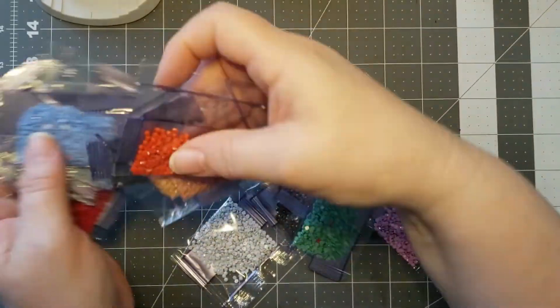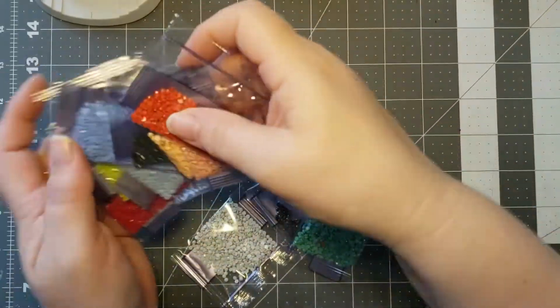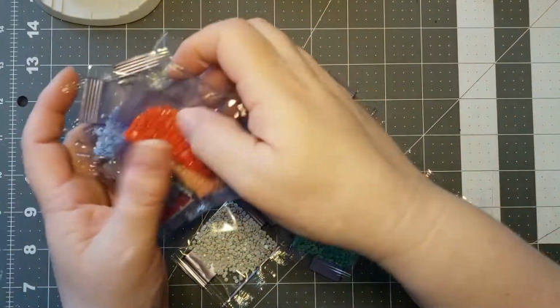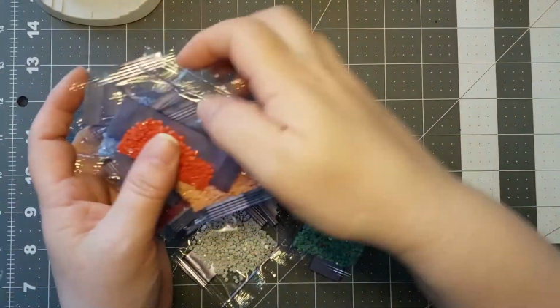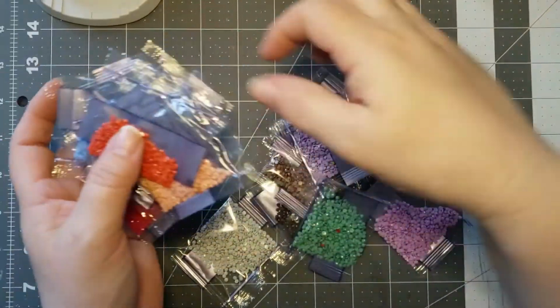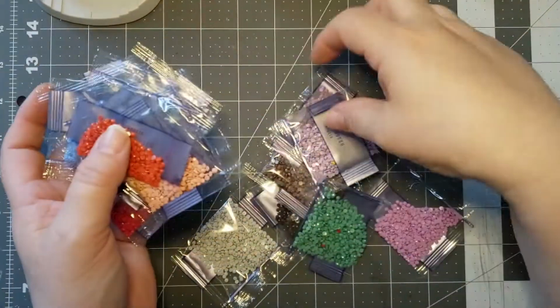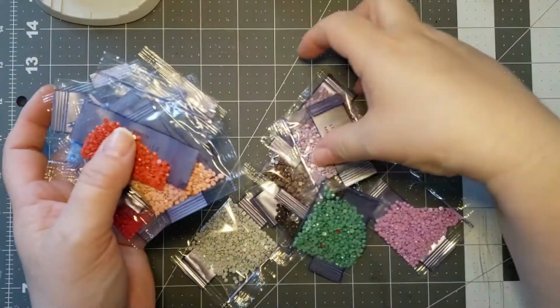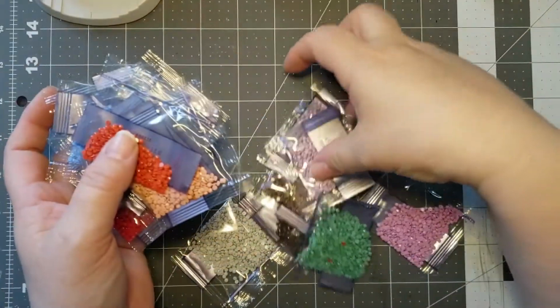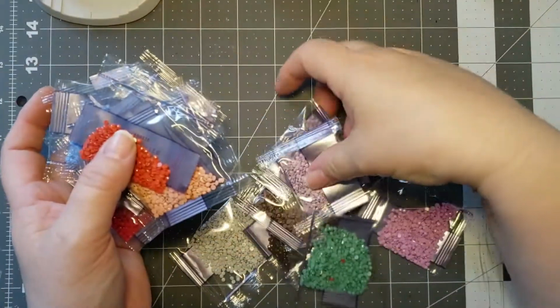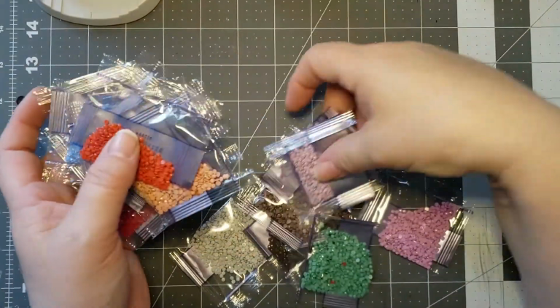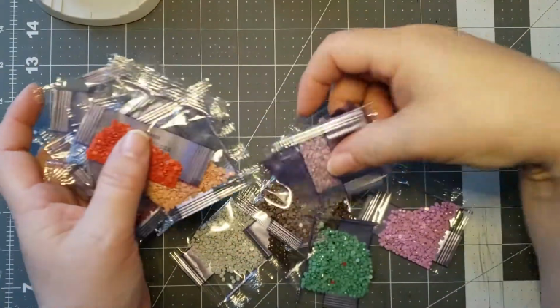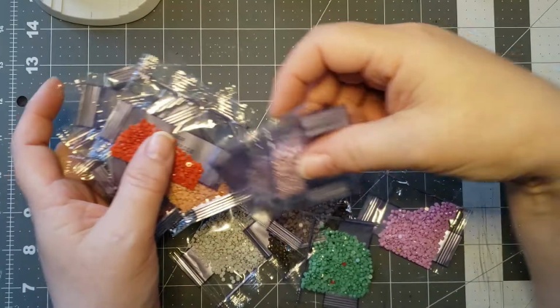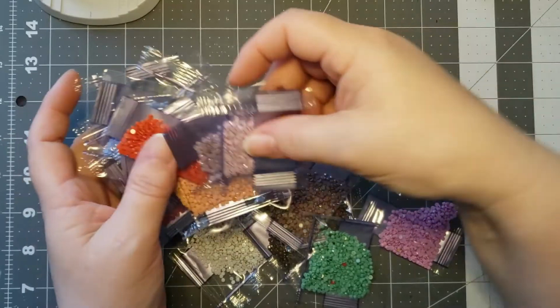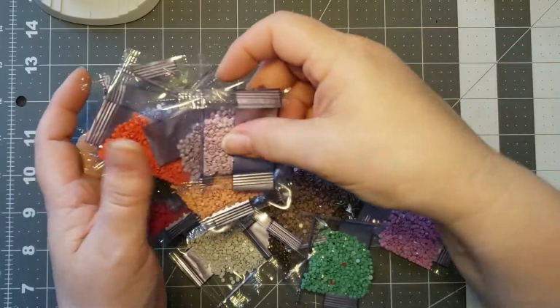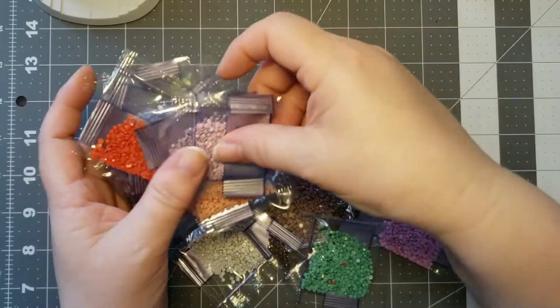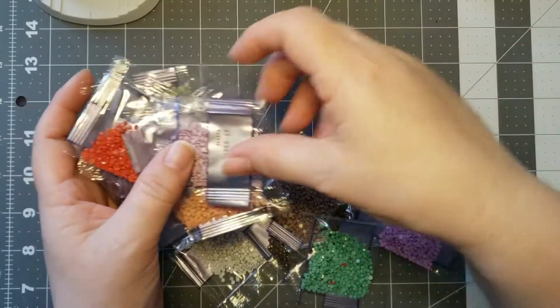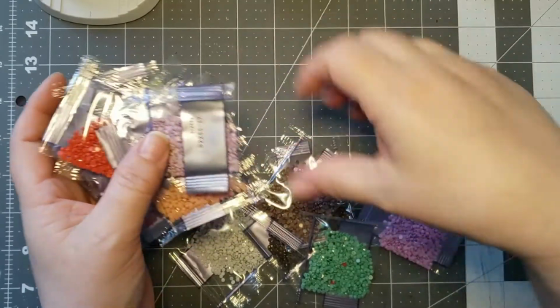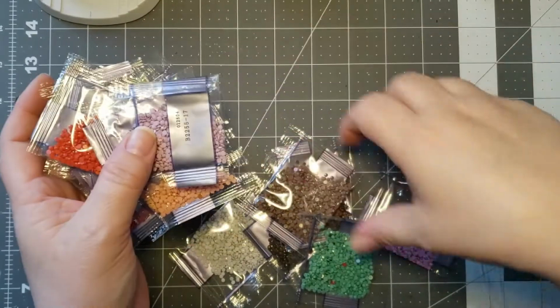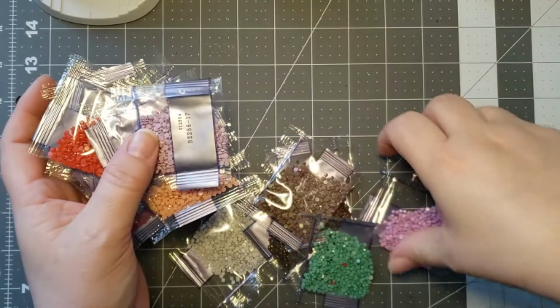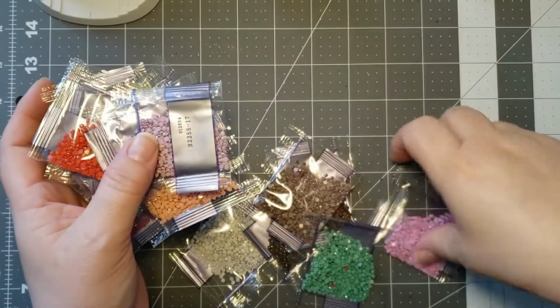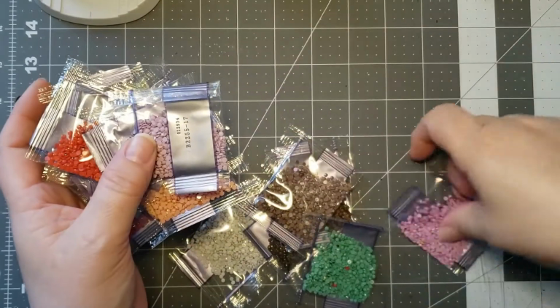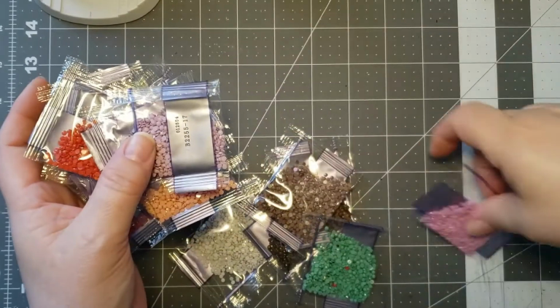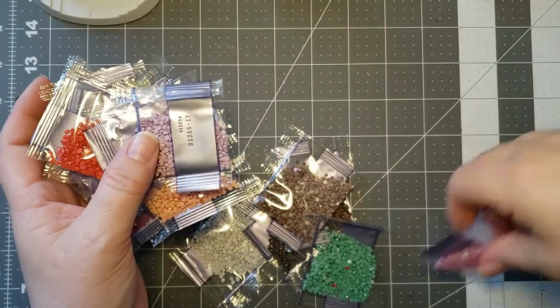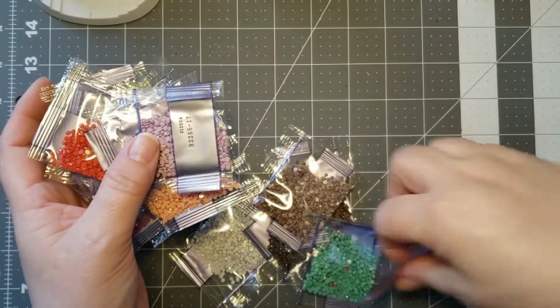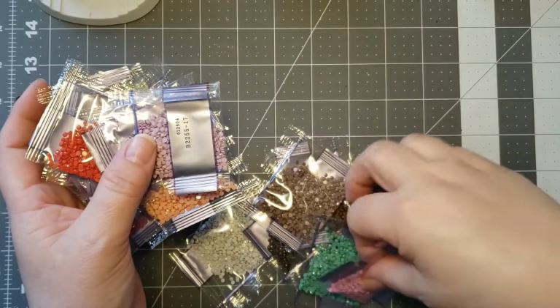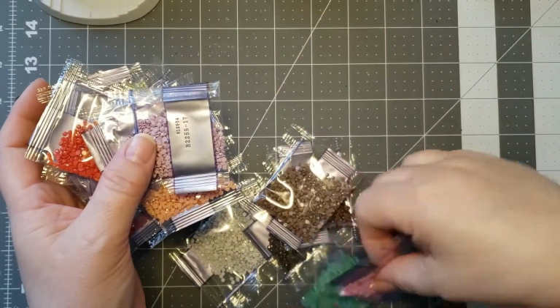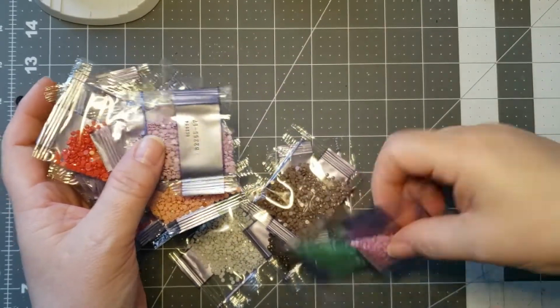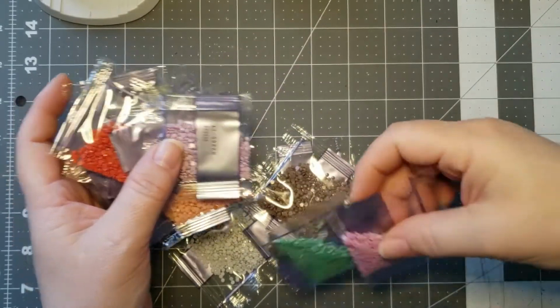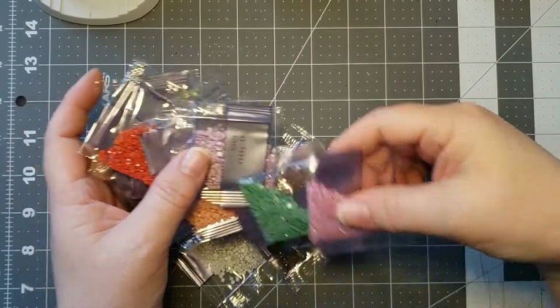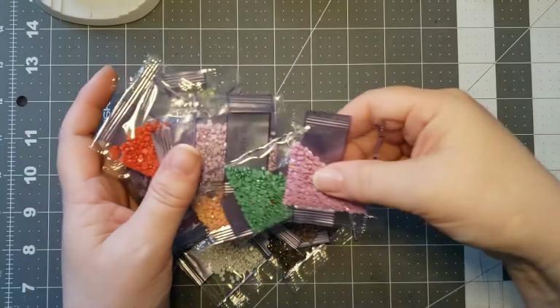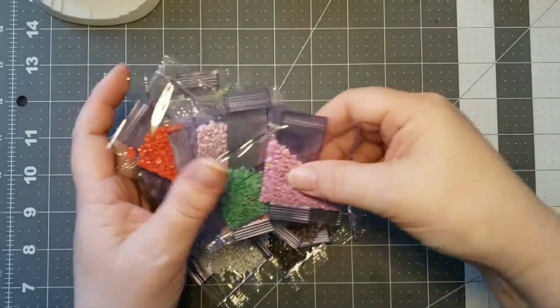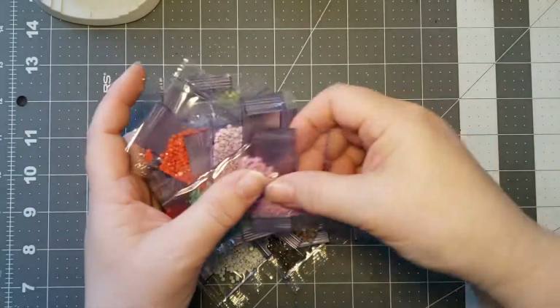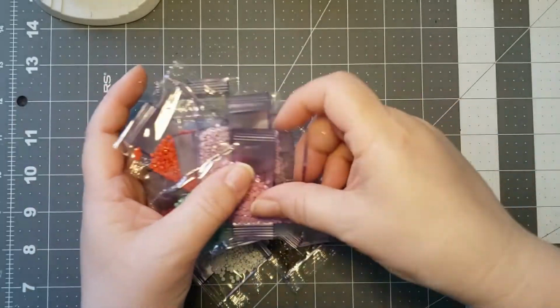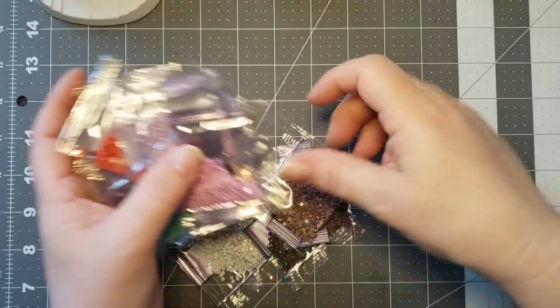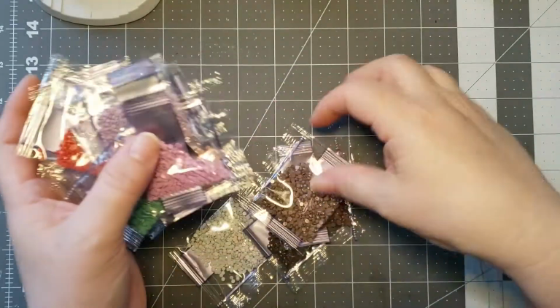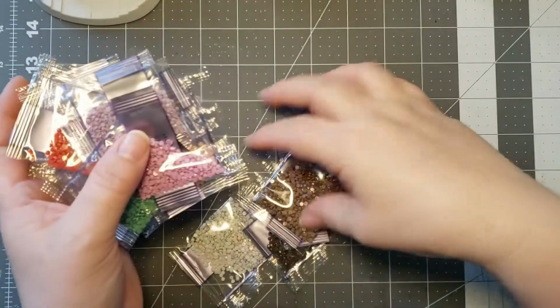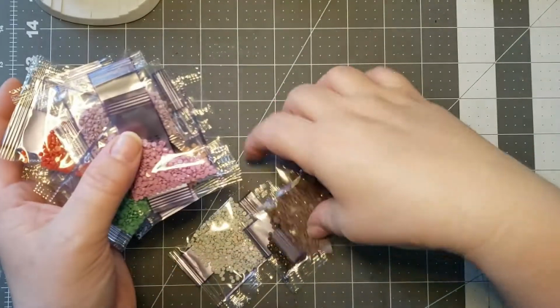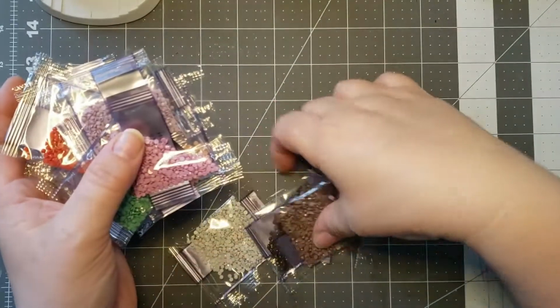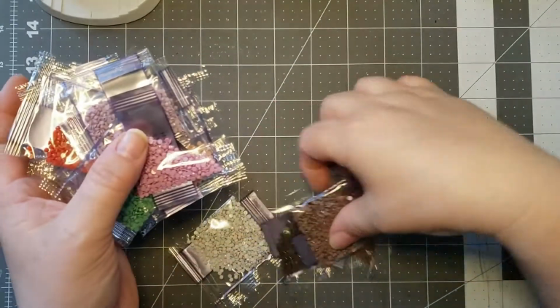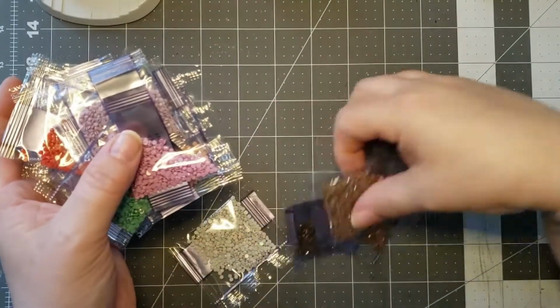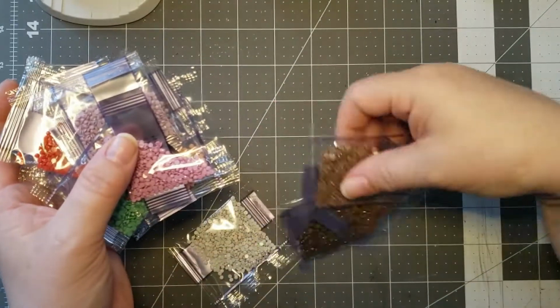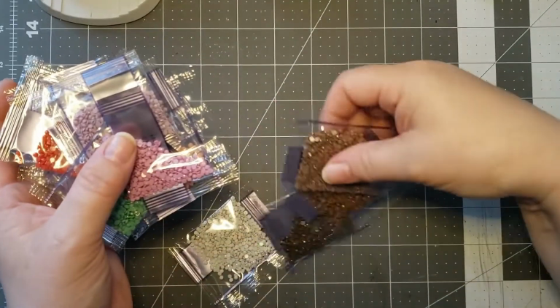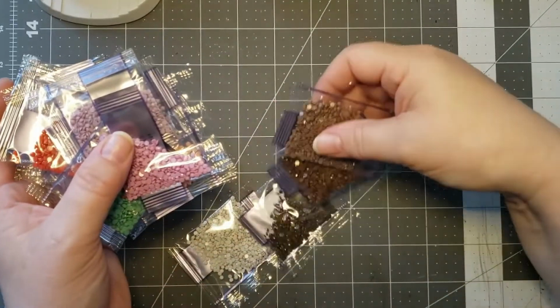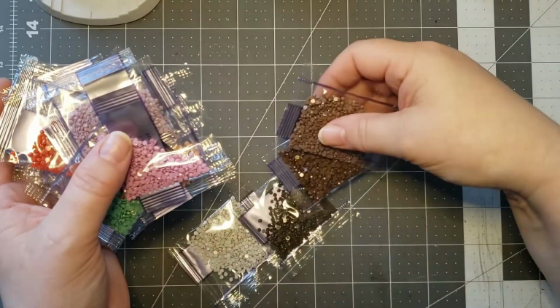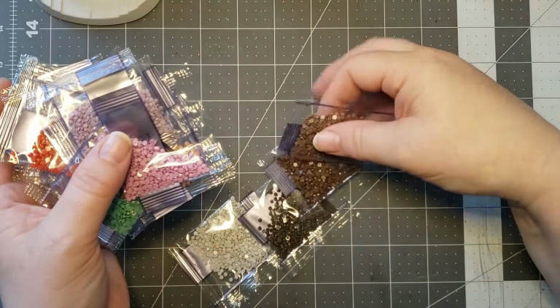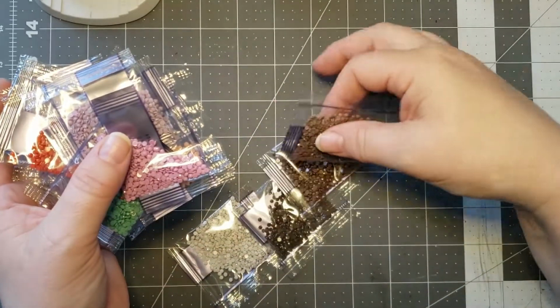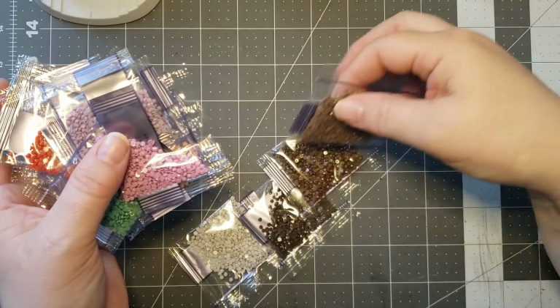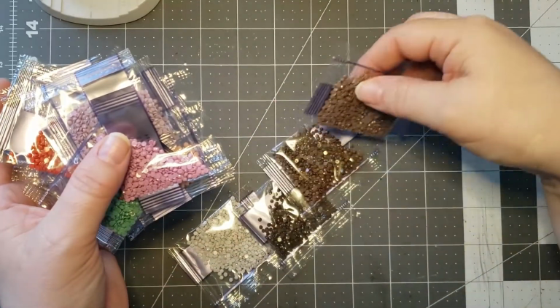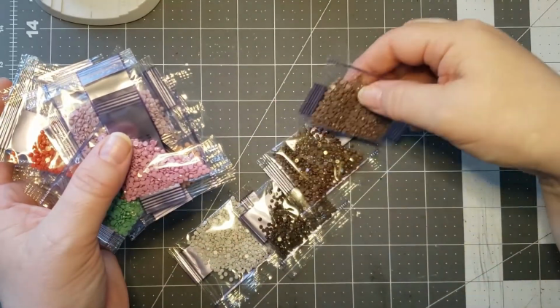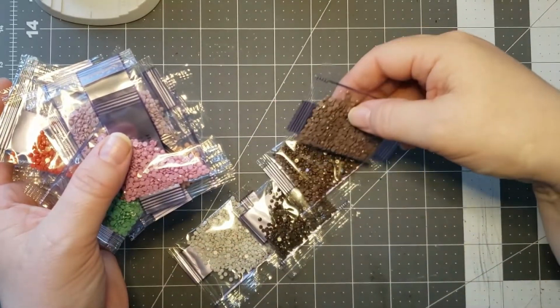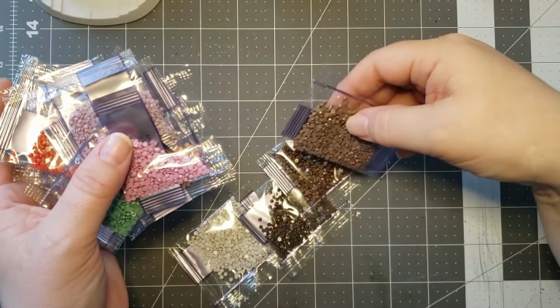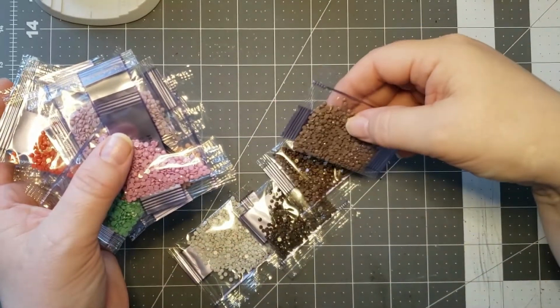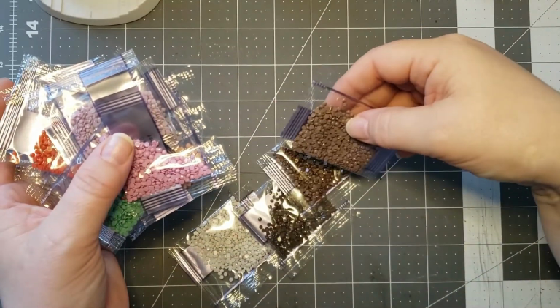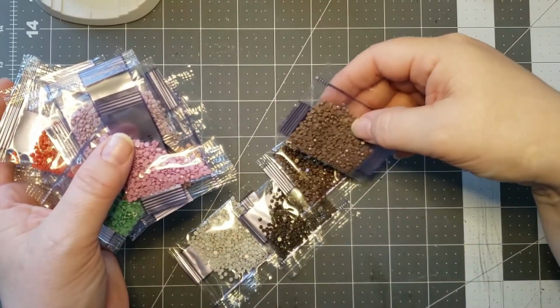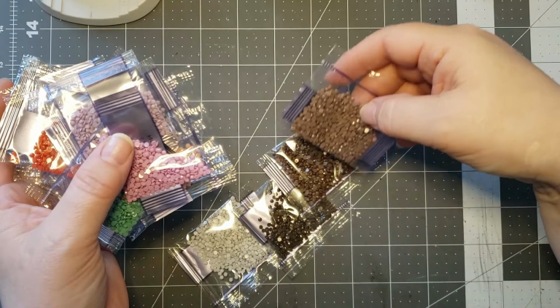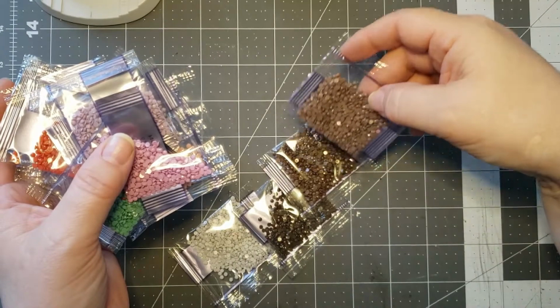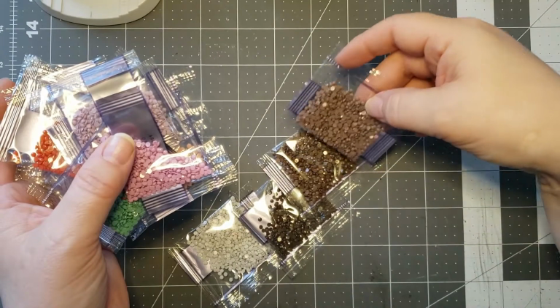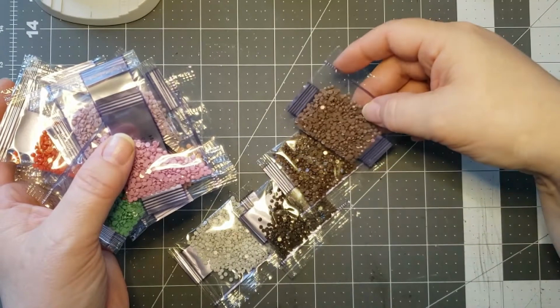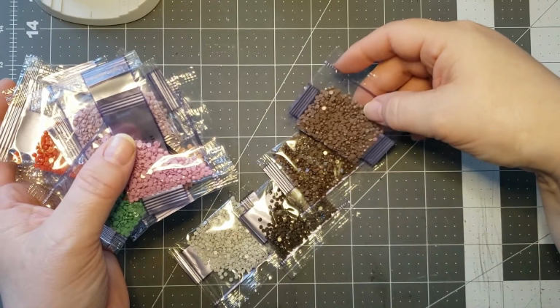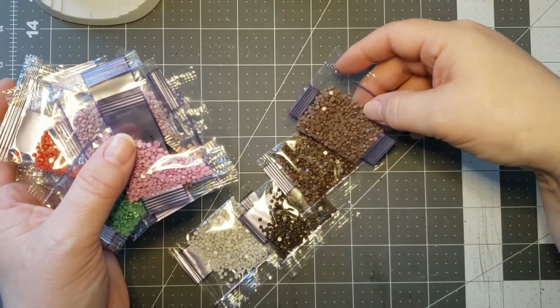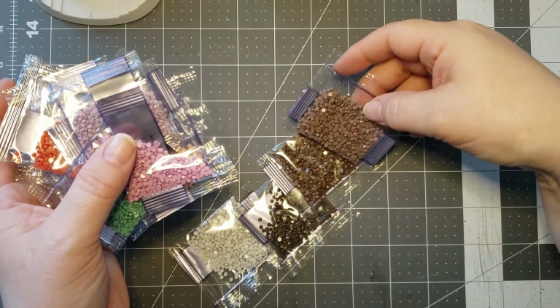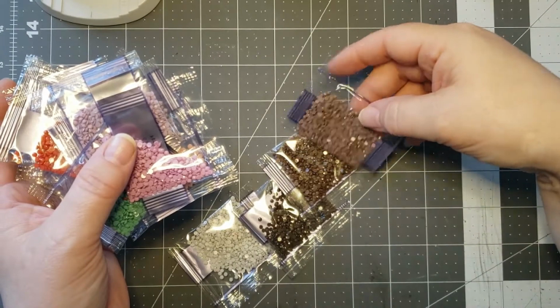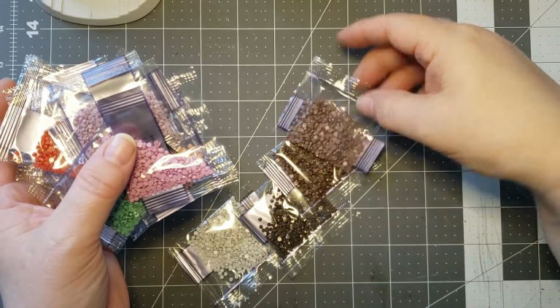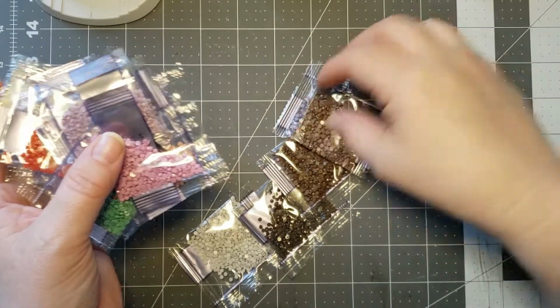So that's my little thrifty haul. And I do have a couple more hauls that I'm going to be doing videos for.